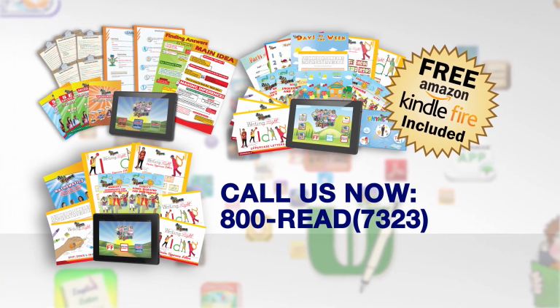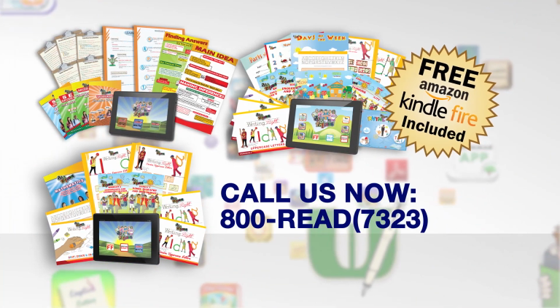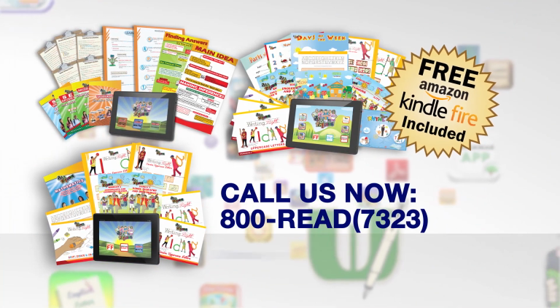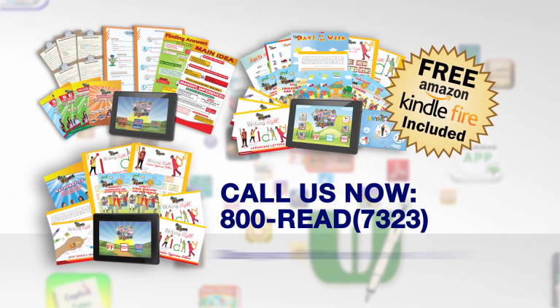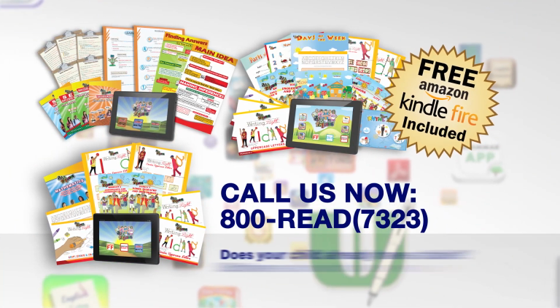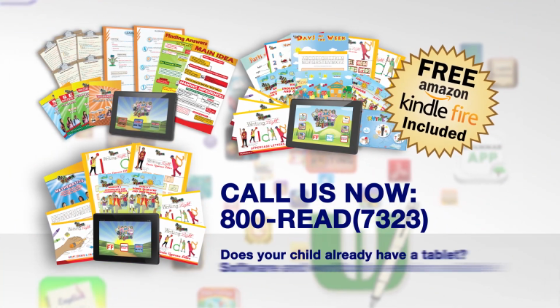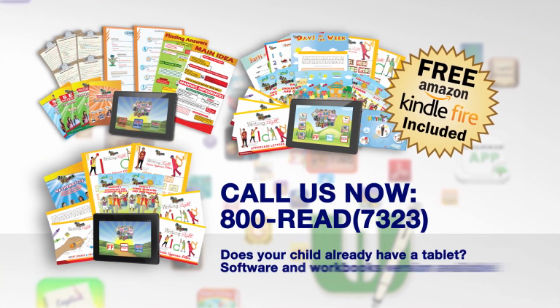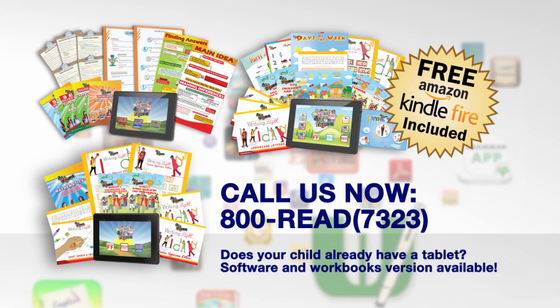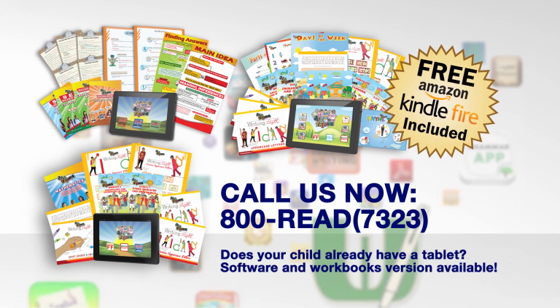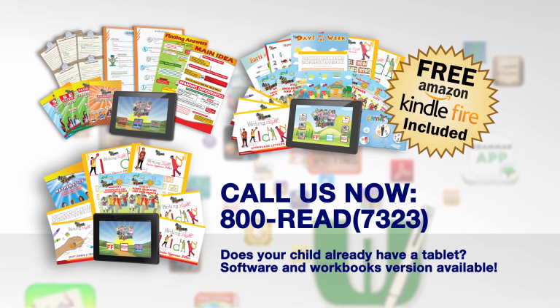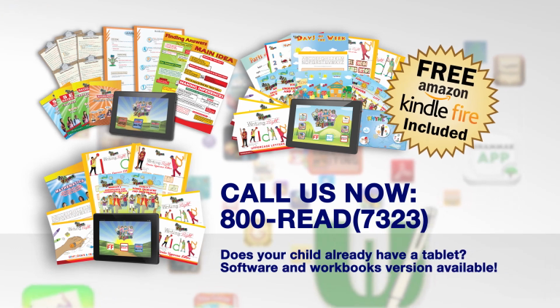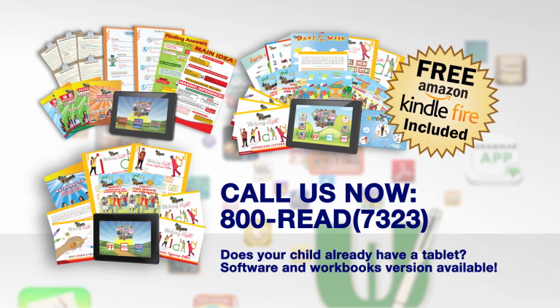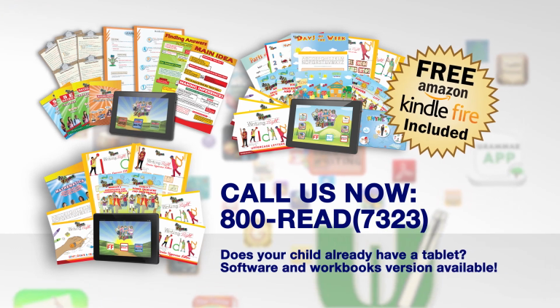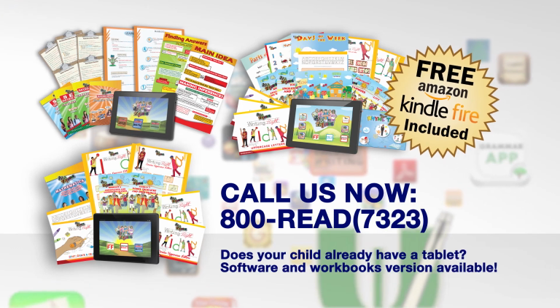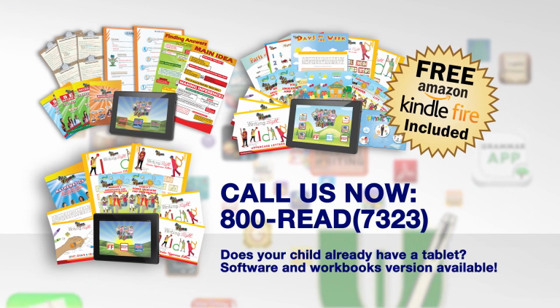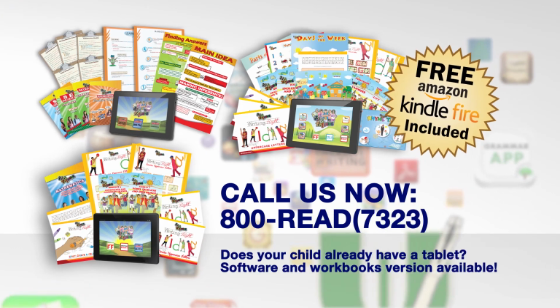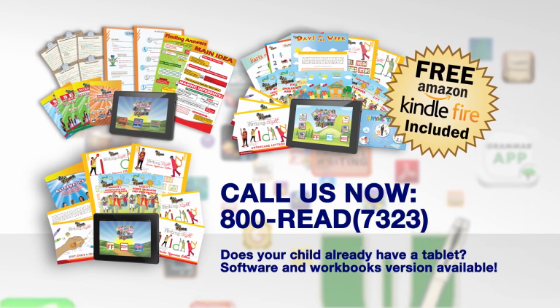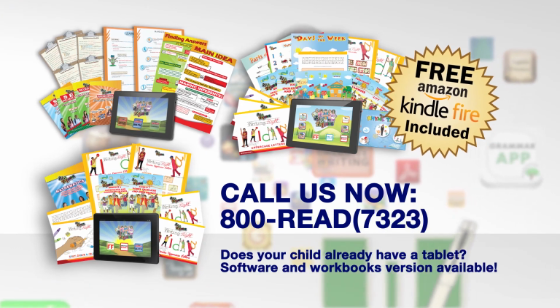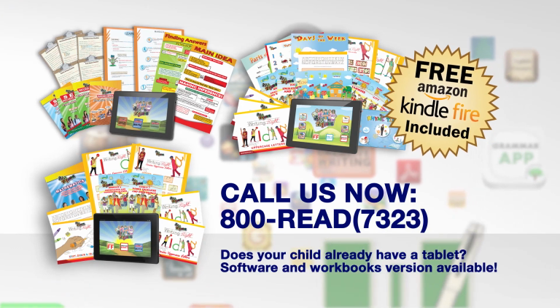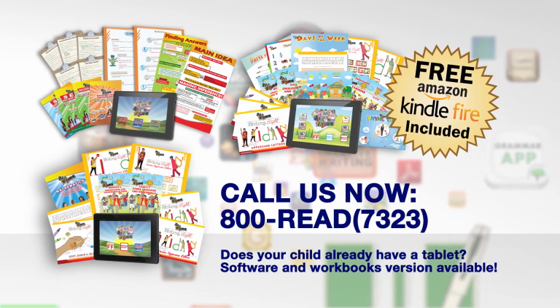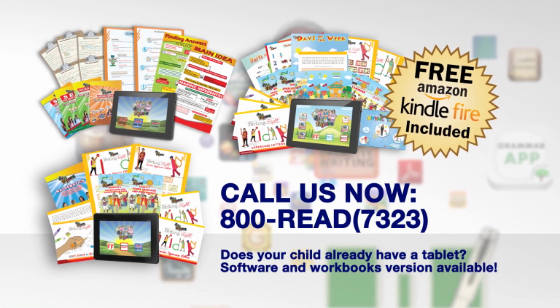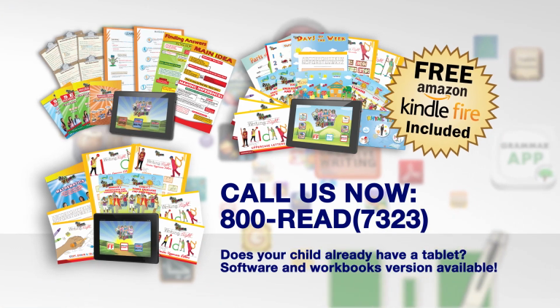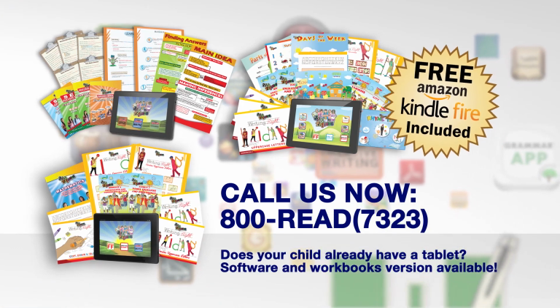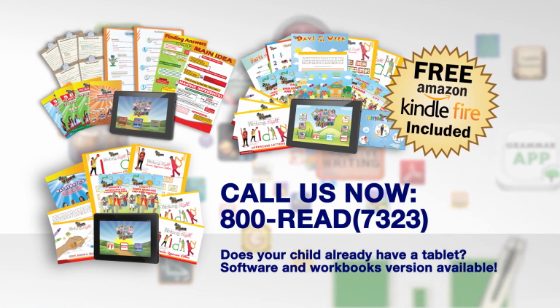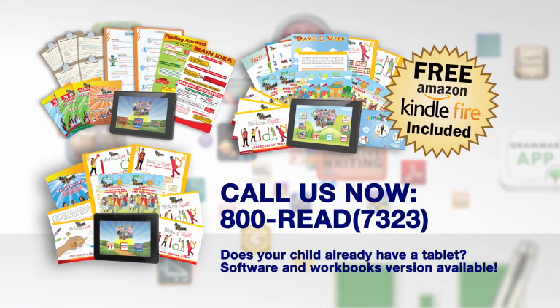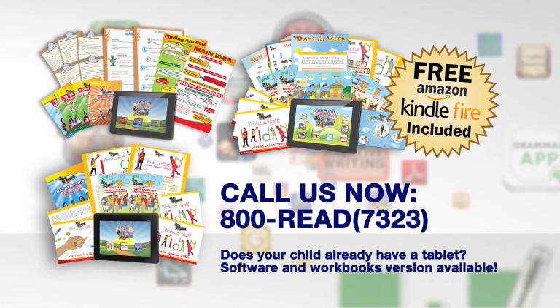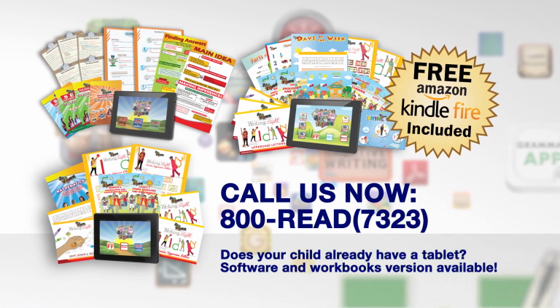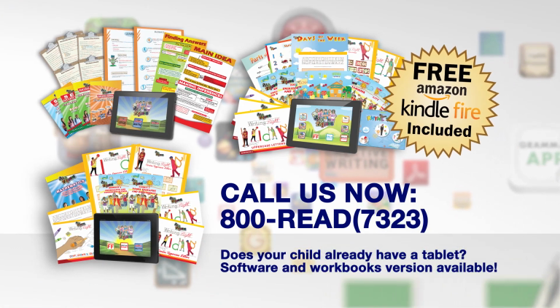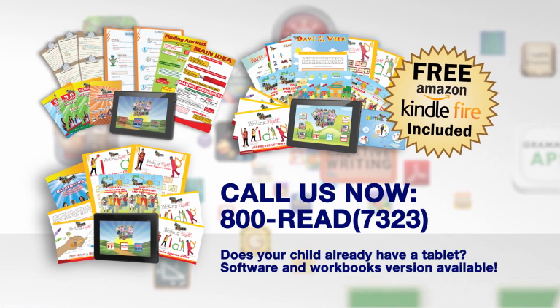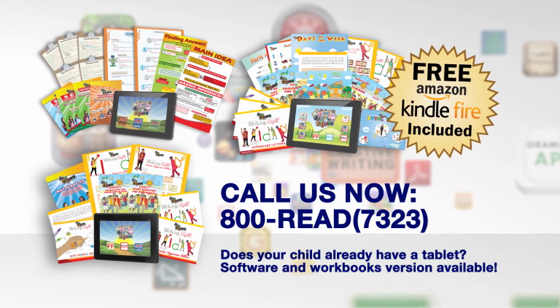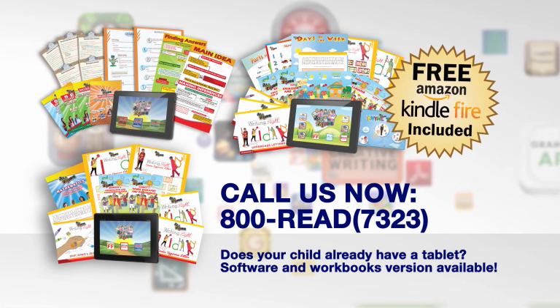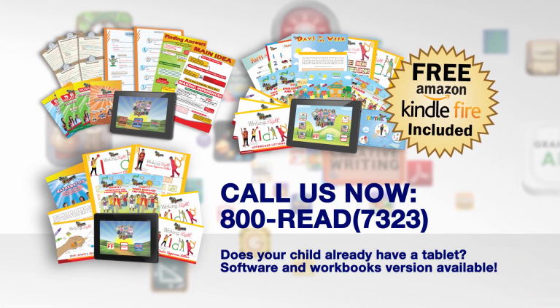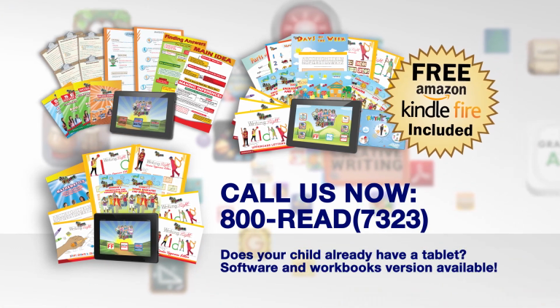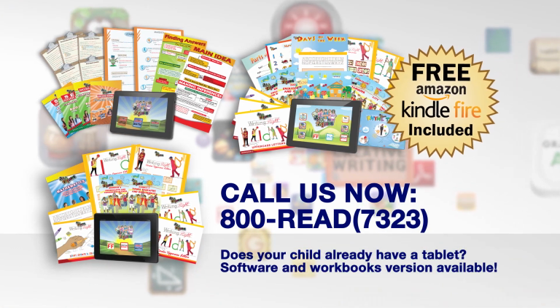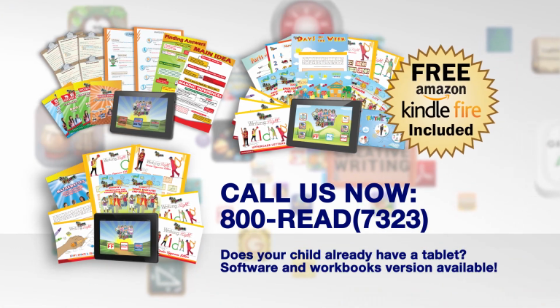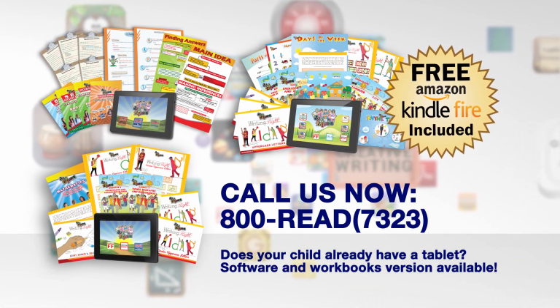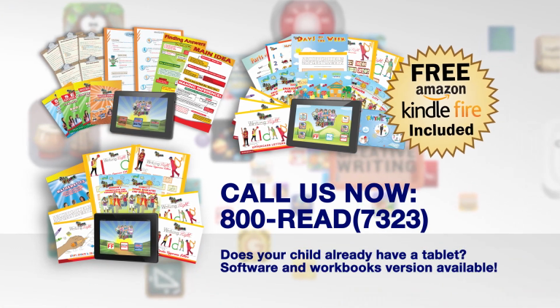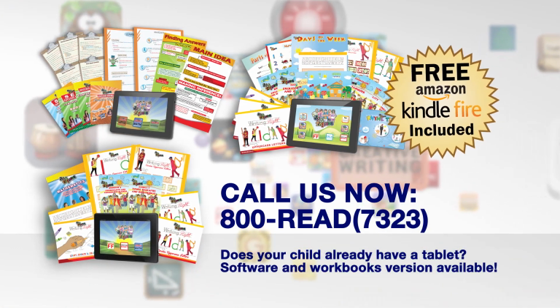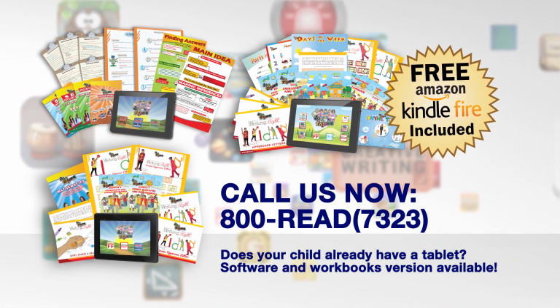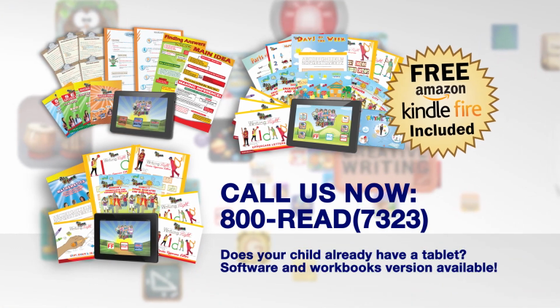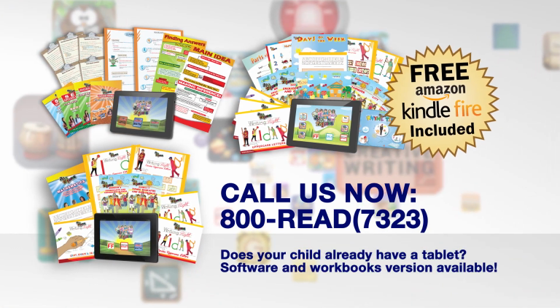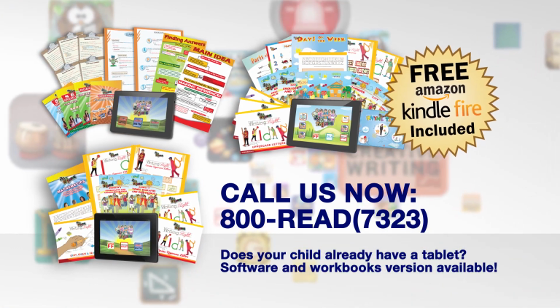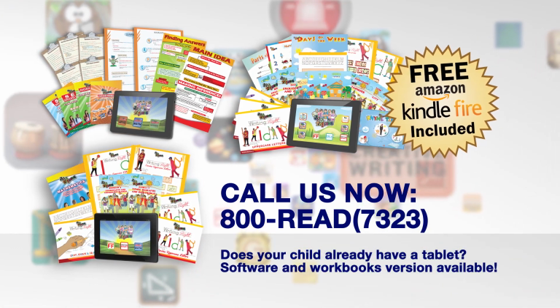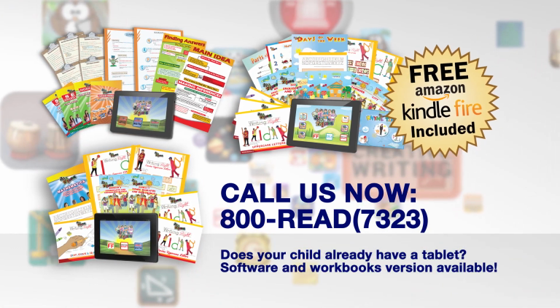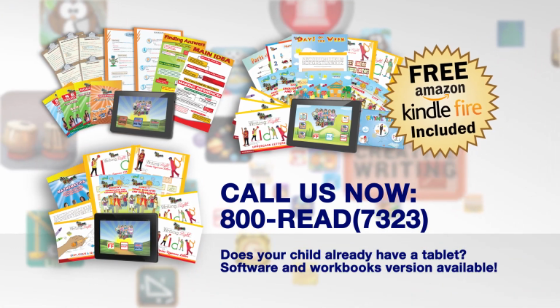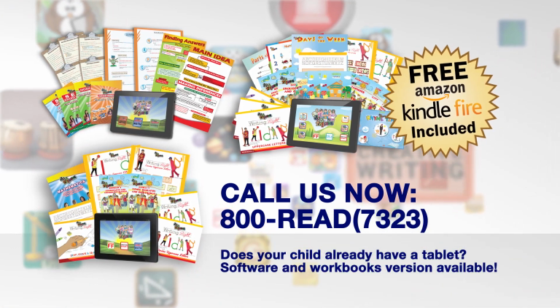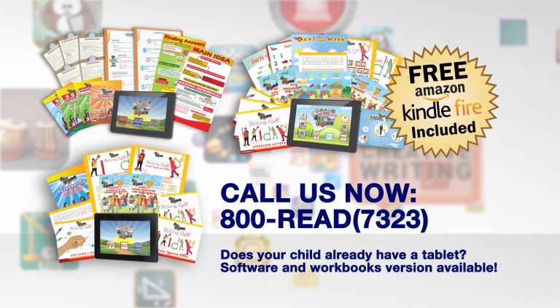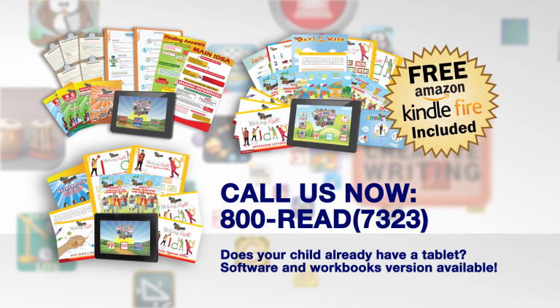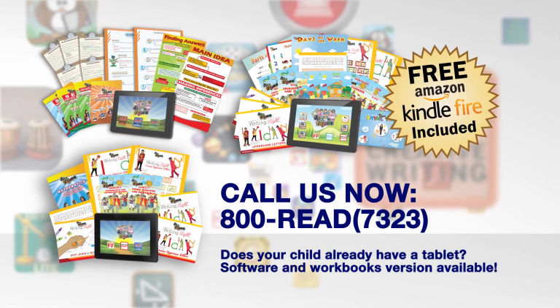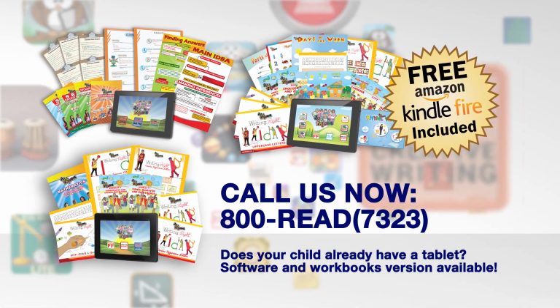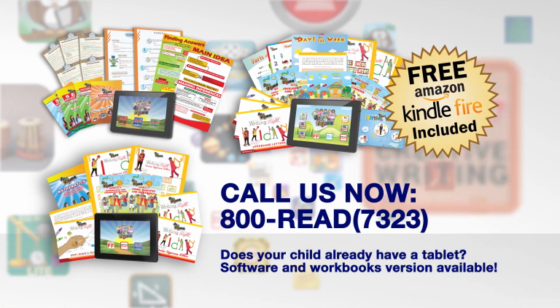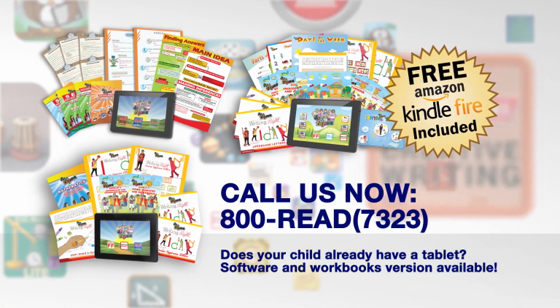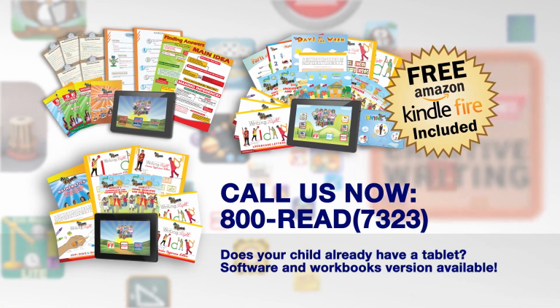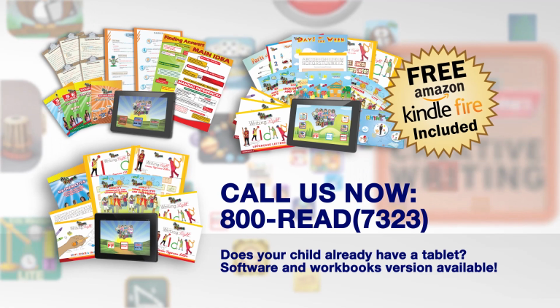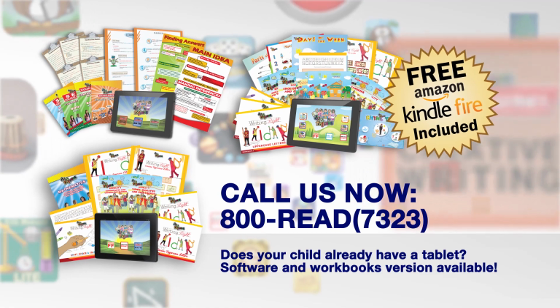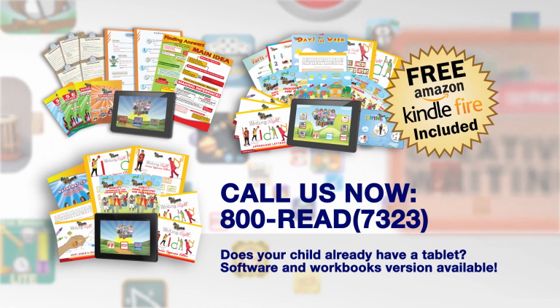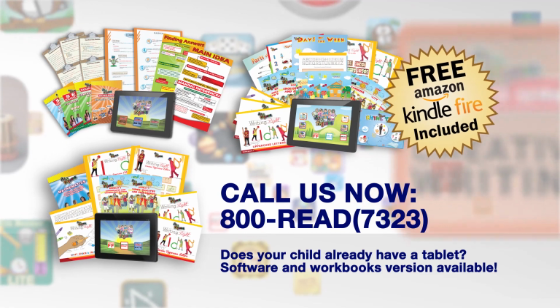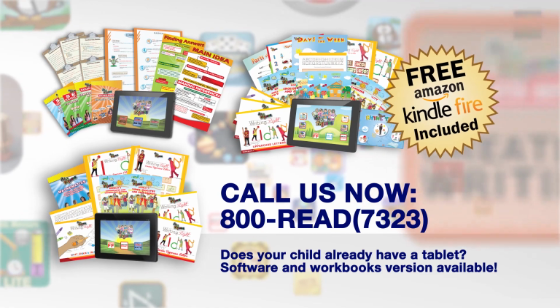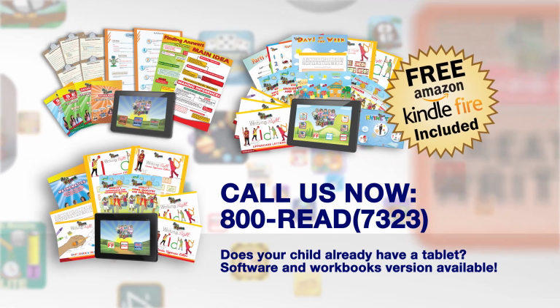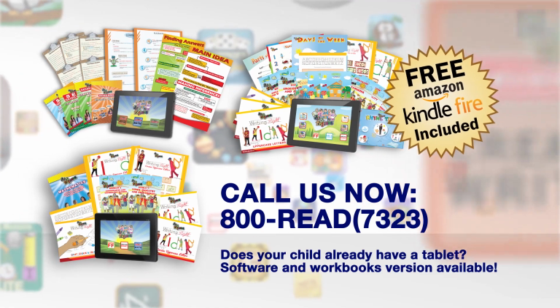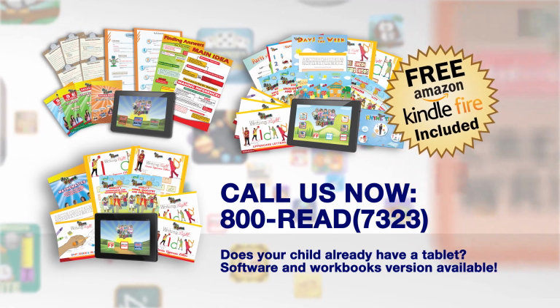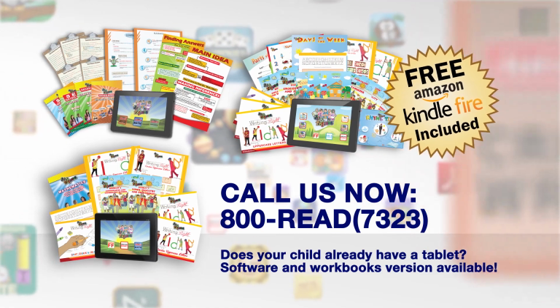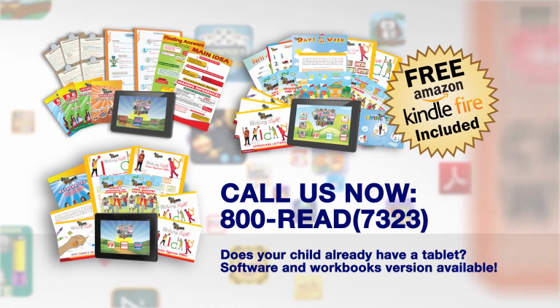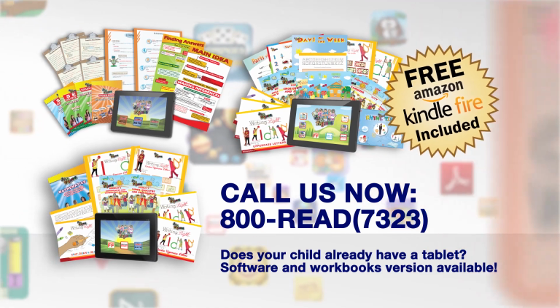Or if your child has a tablet, contact us for a software and workbooks version. This offer is for a limited time only.